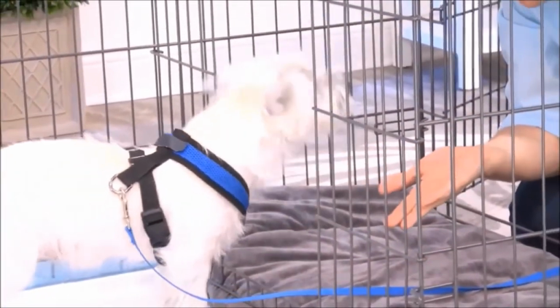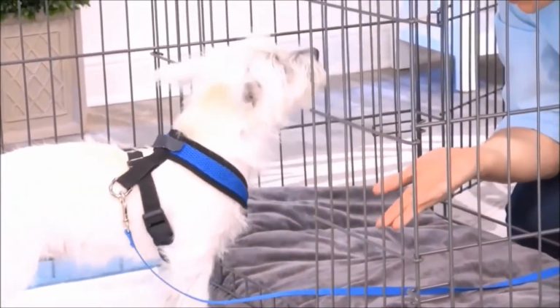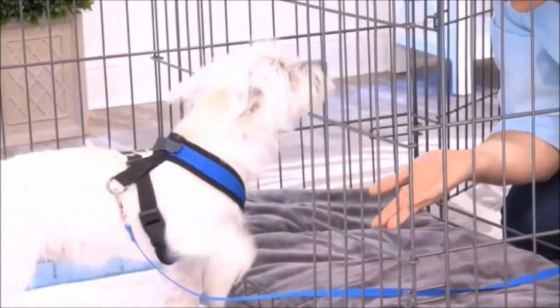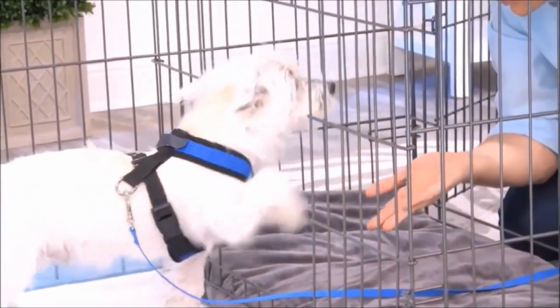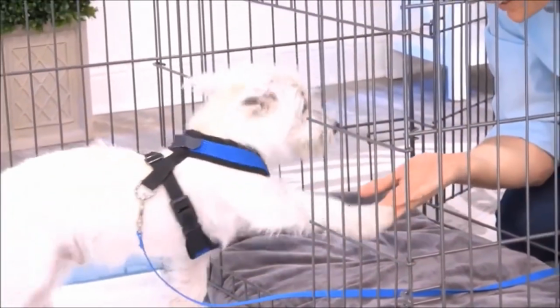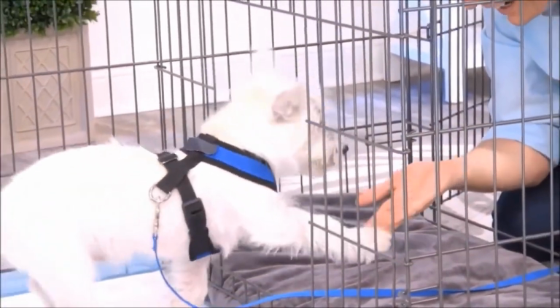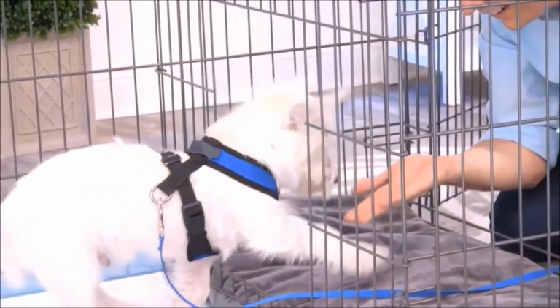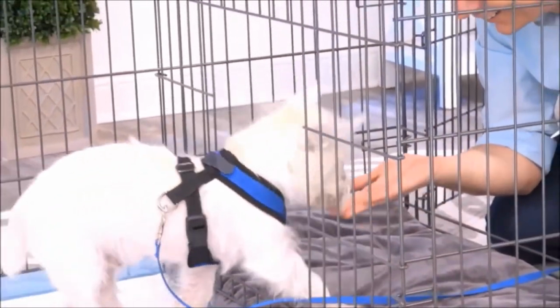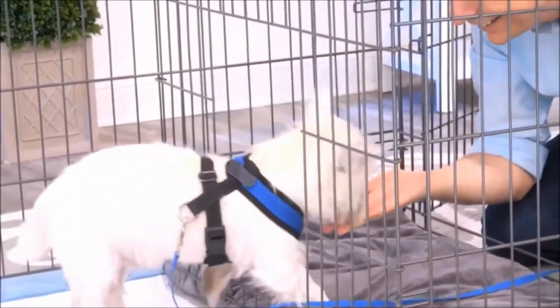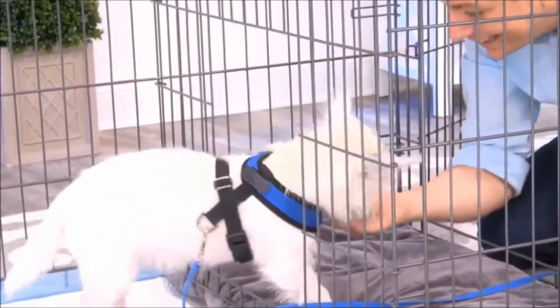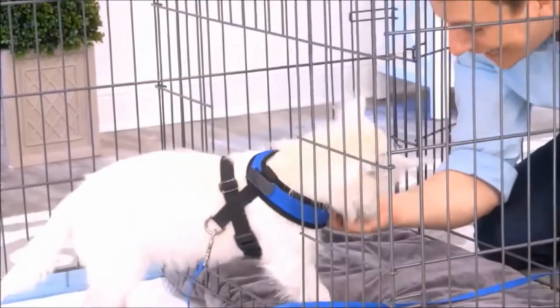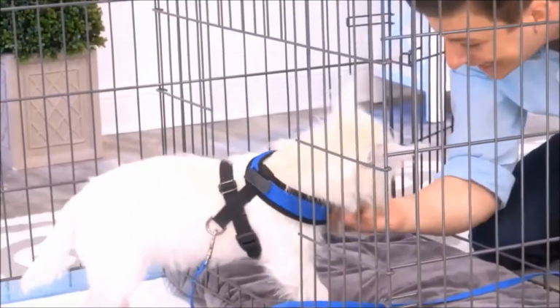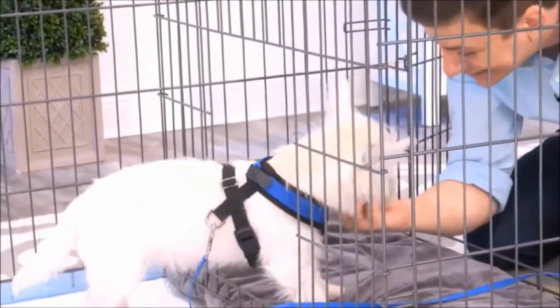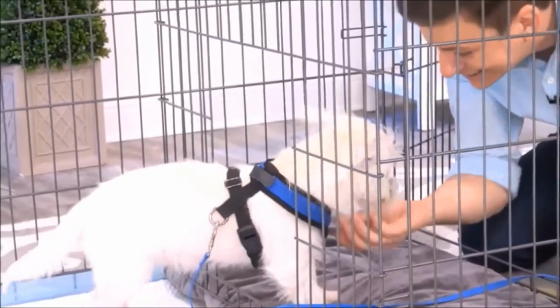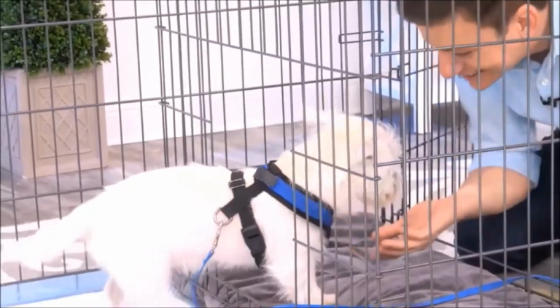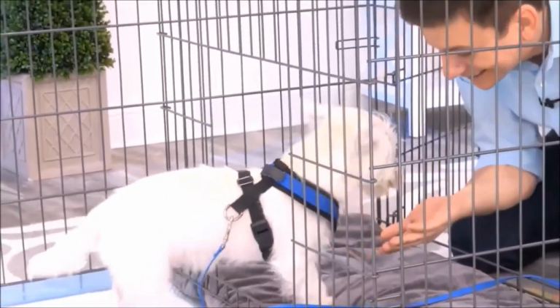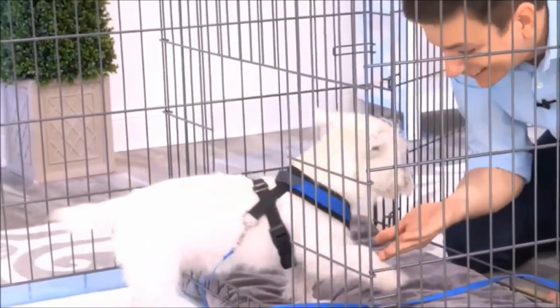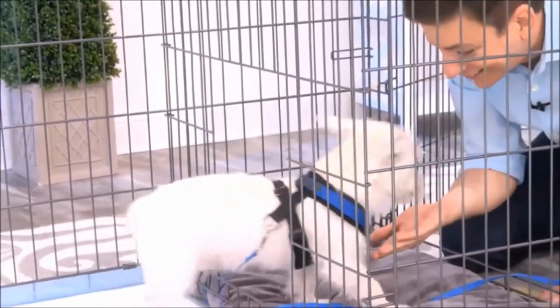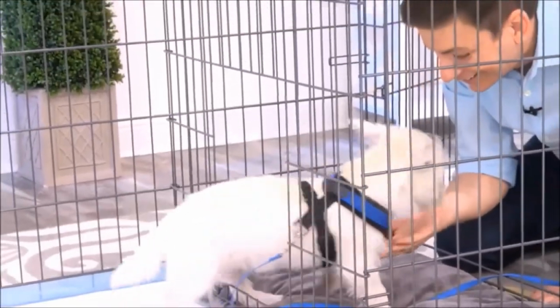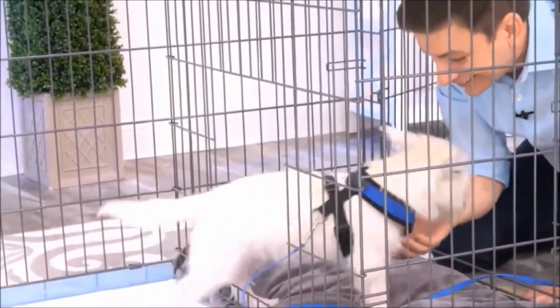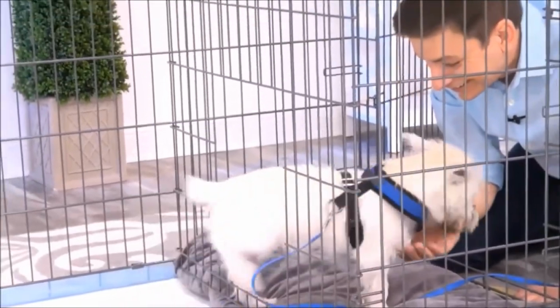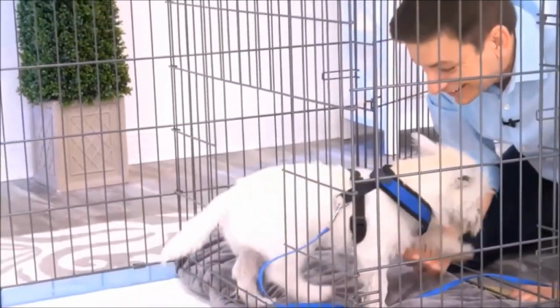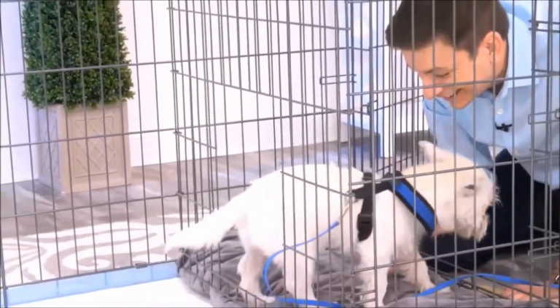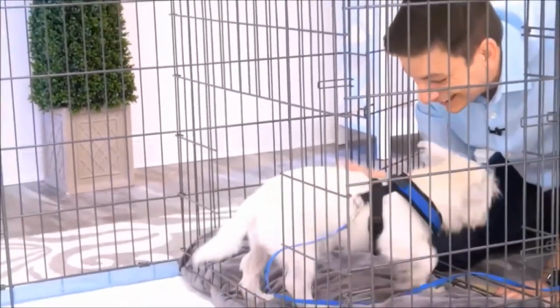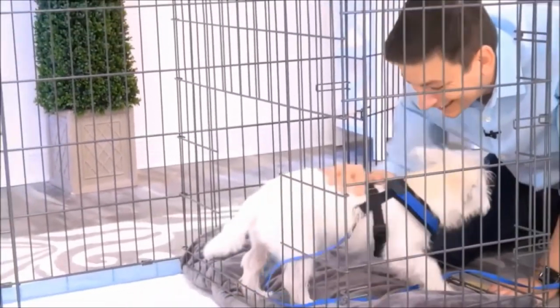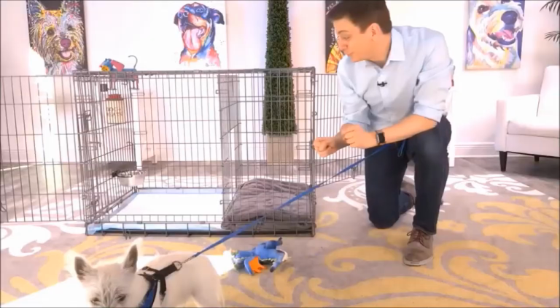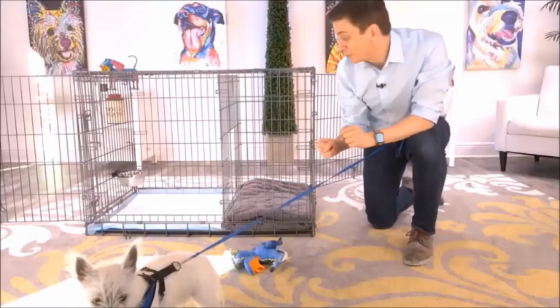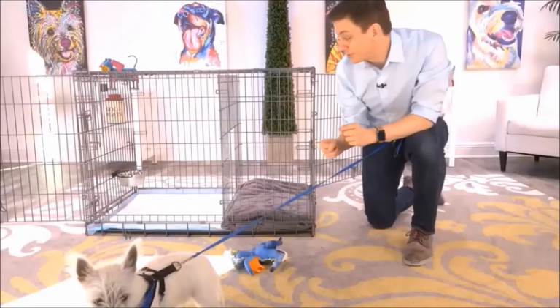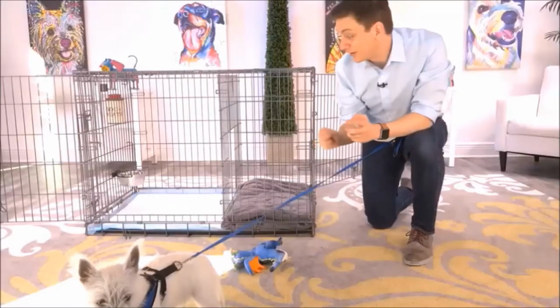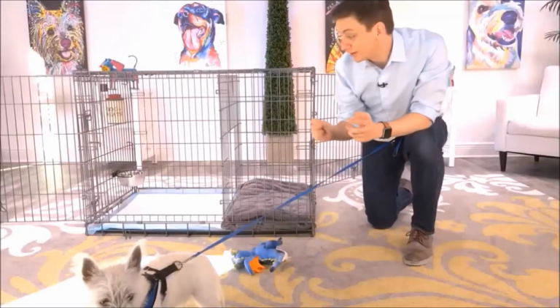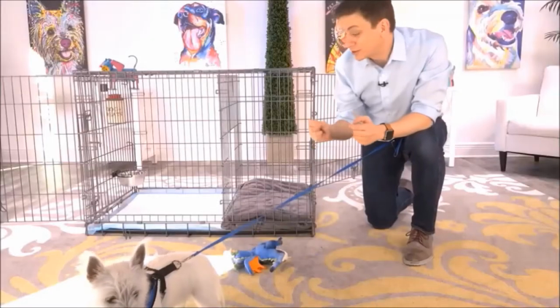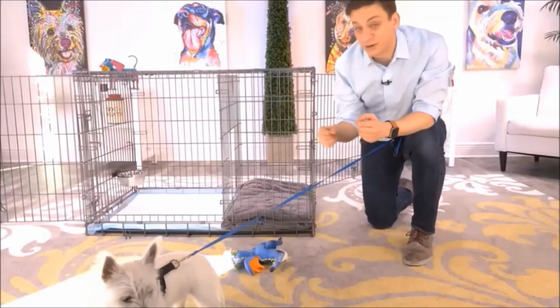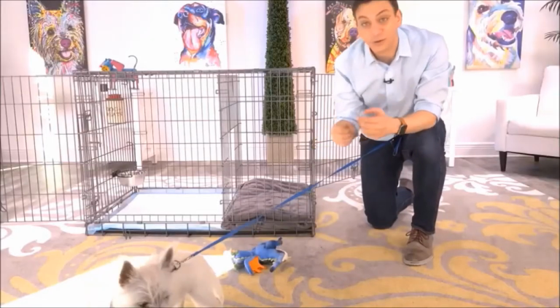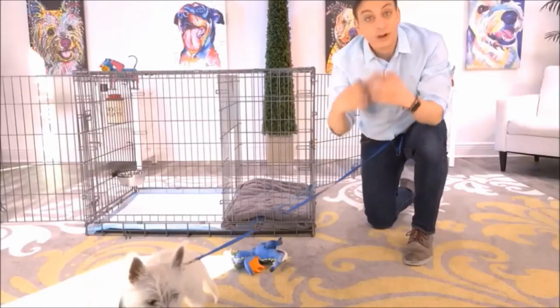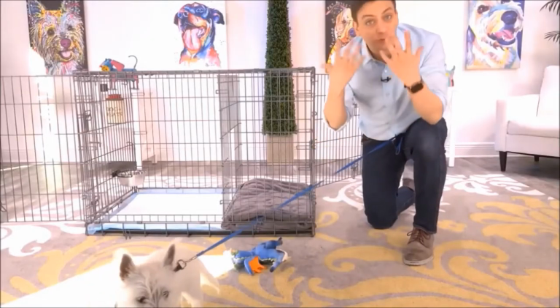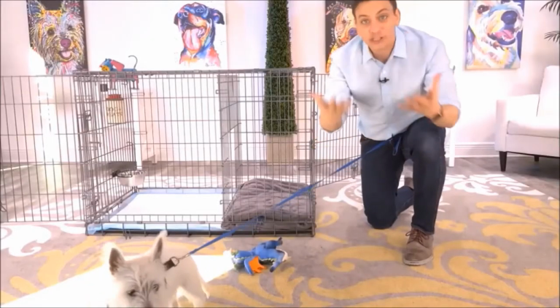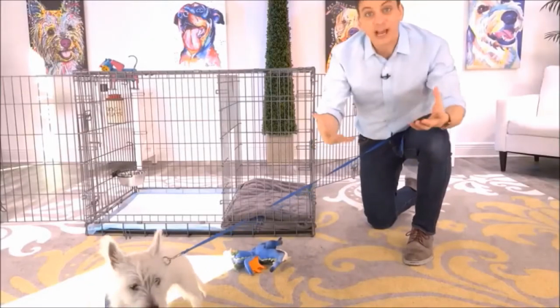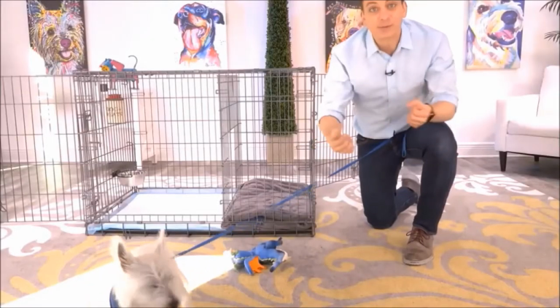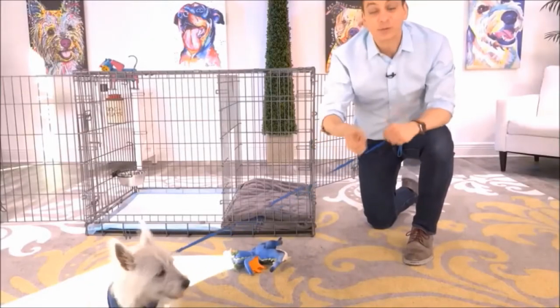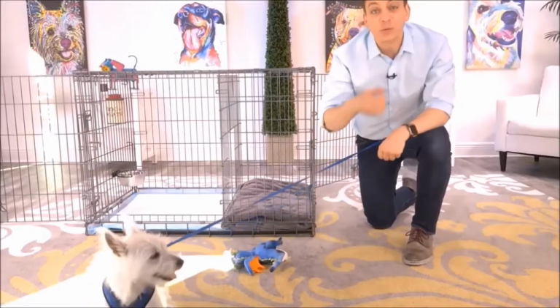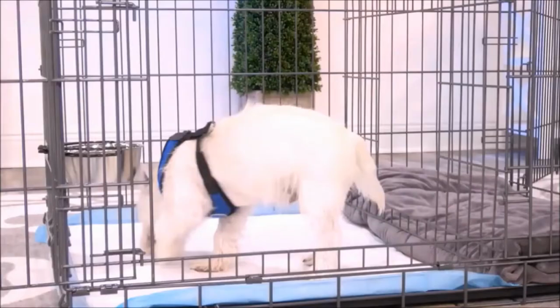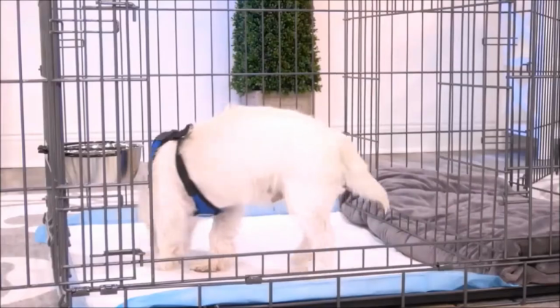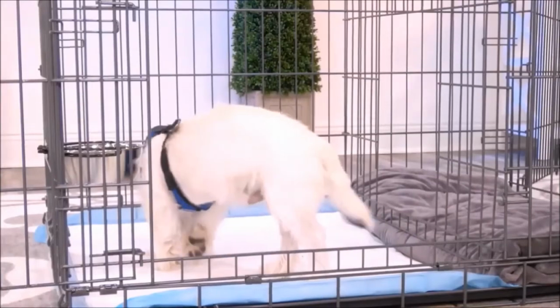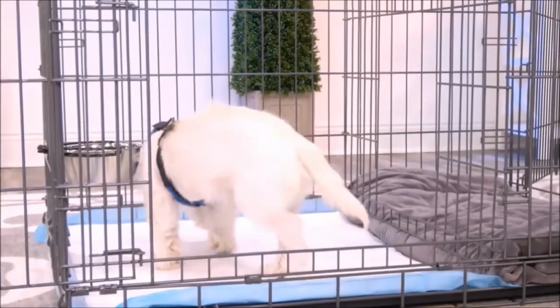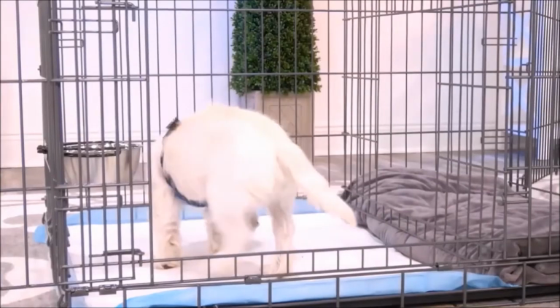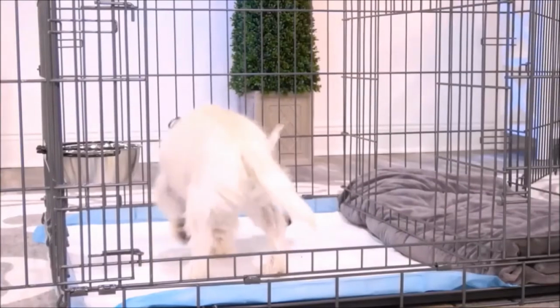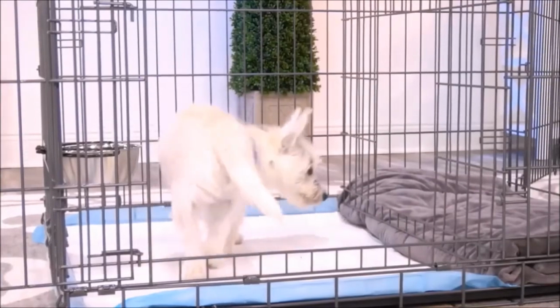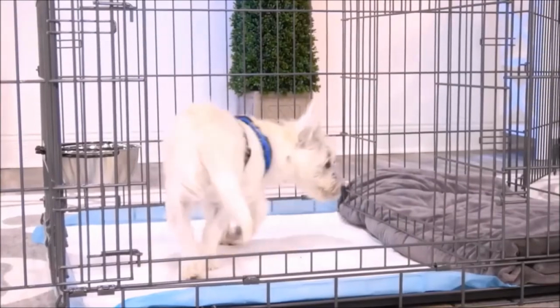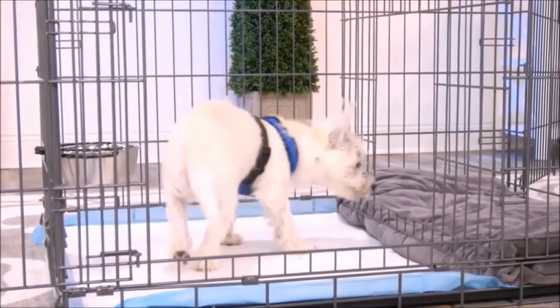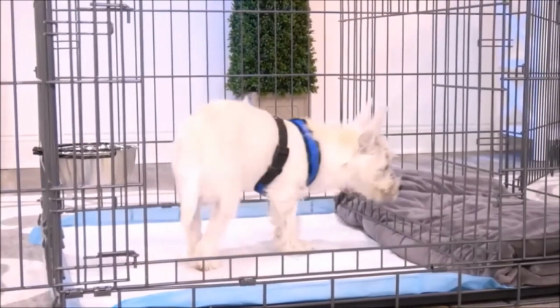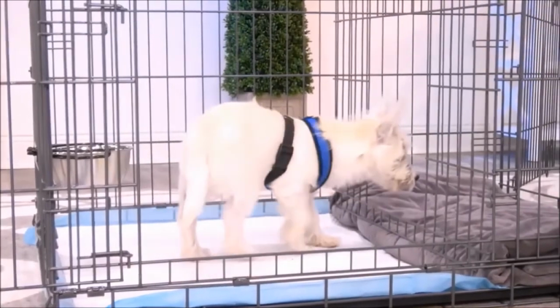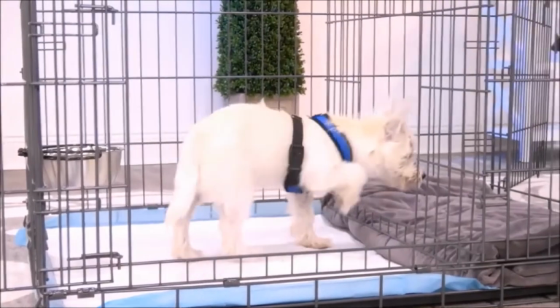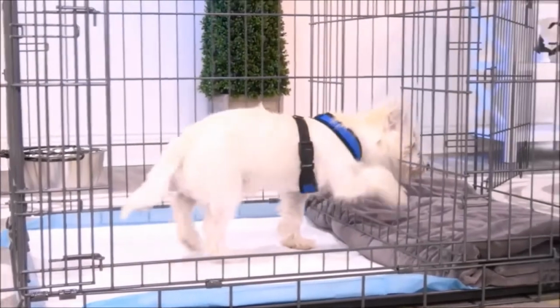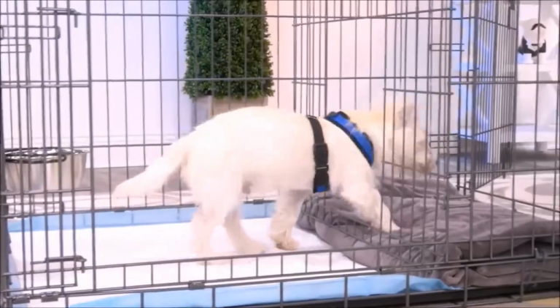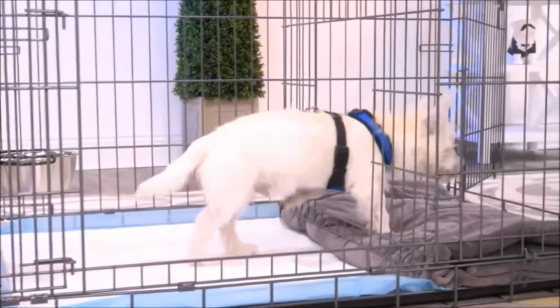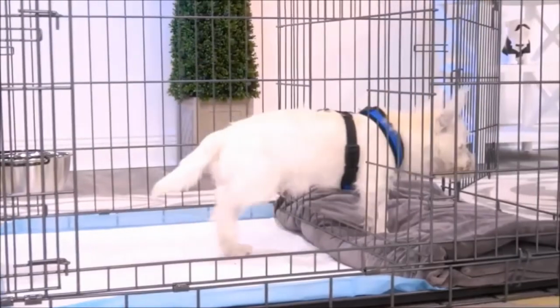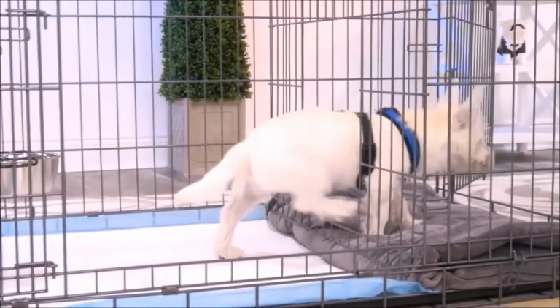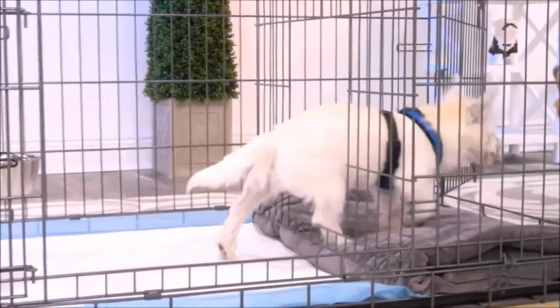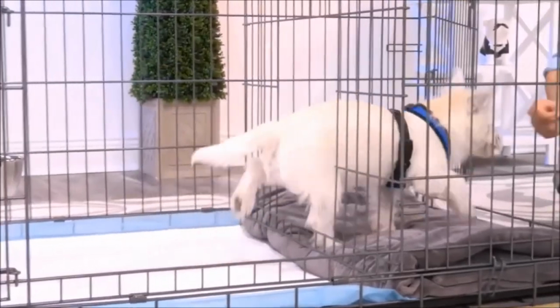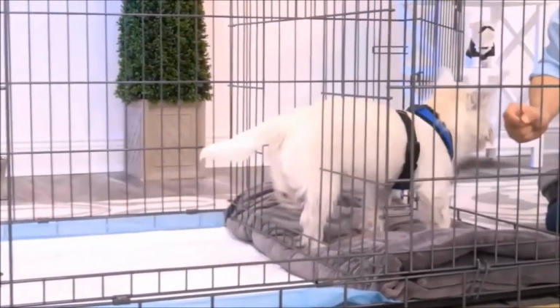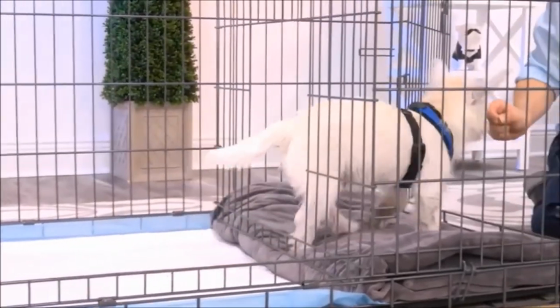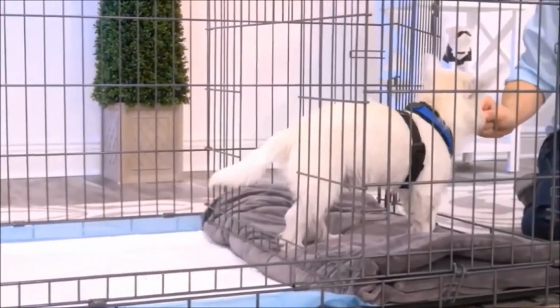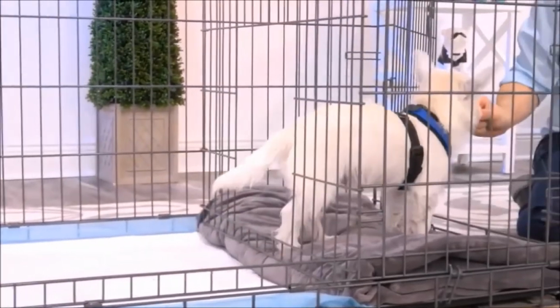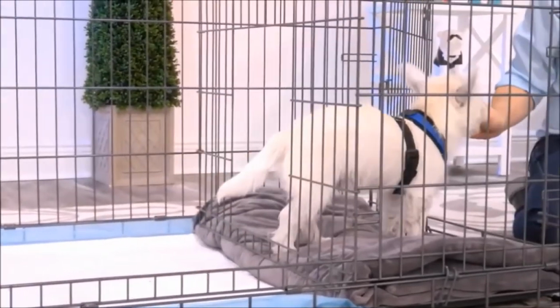Another way to use this is as an alternative bathroom for your dog. So for times when the weather is really bad, you'll have a different place for them to go.